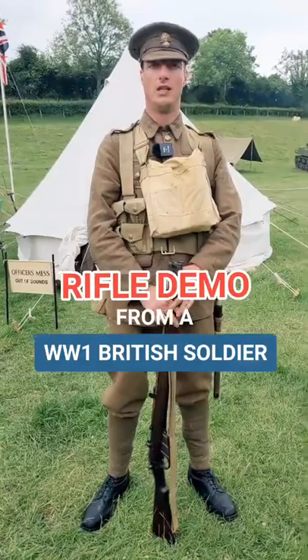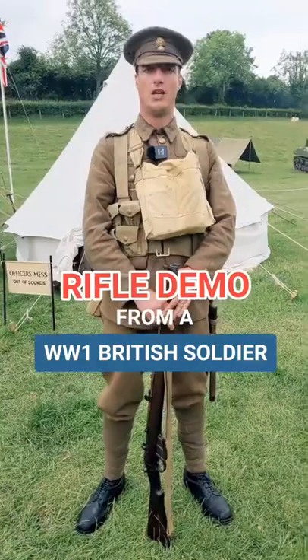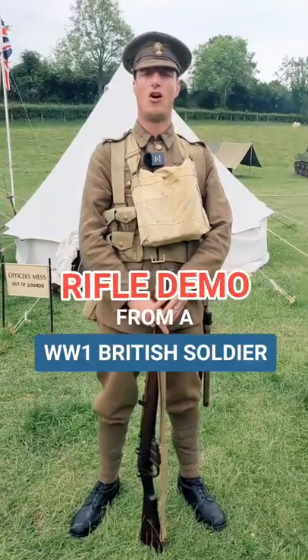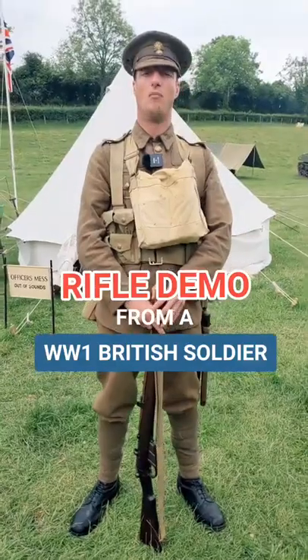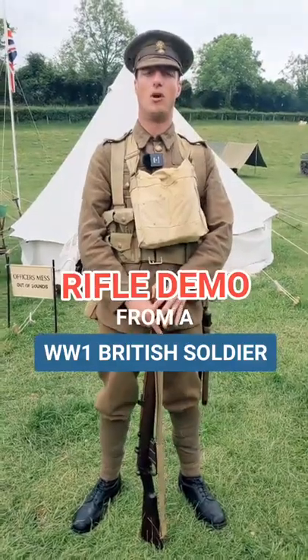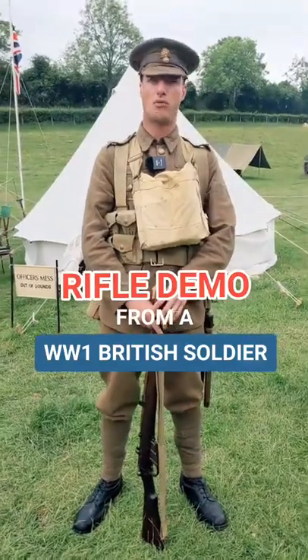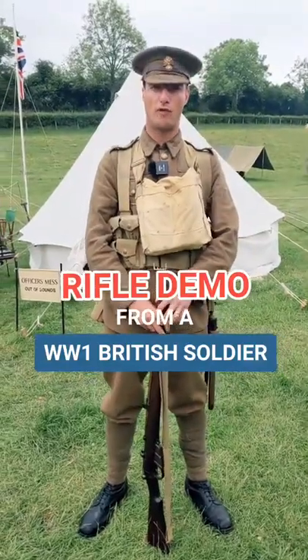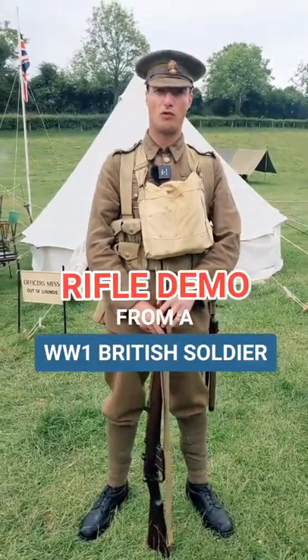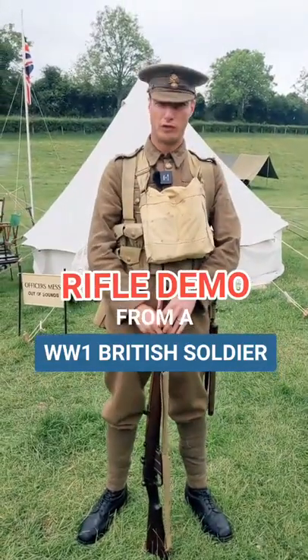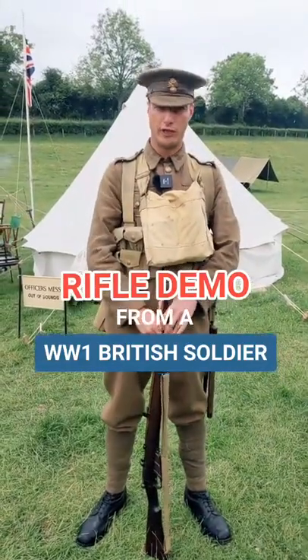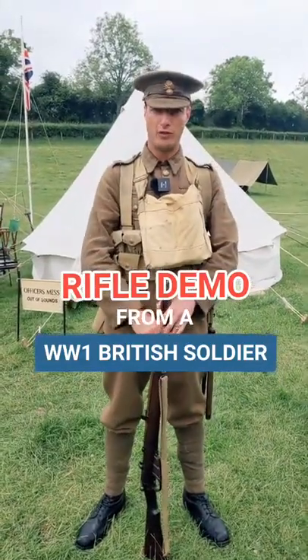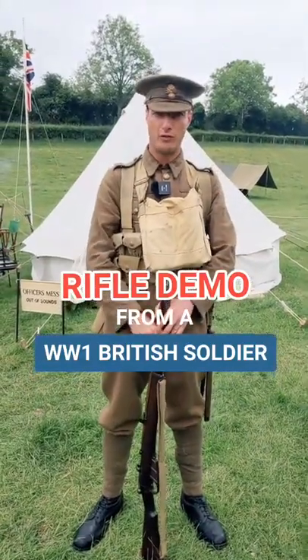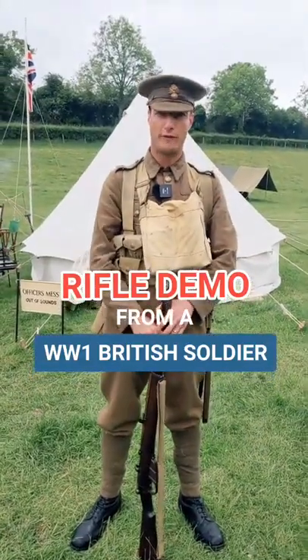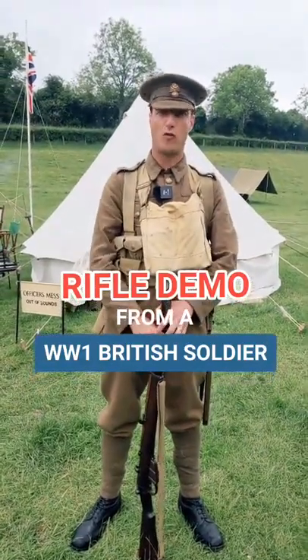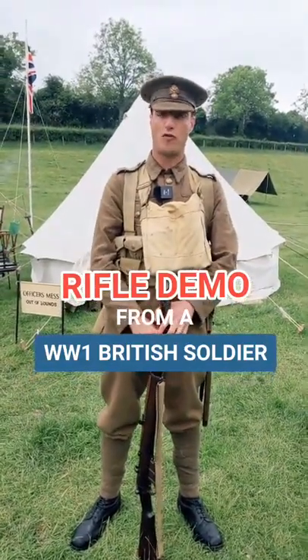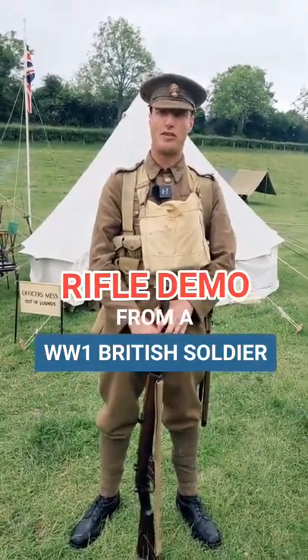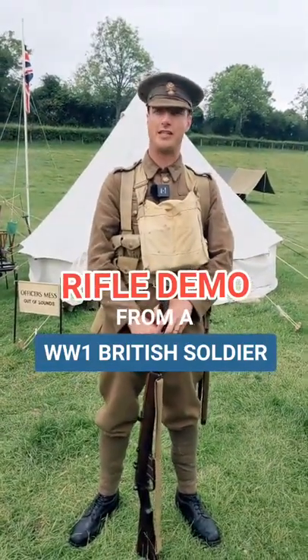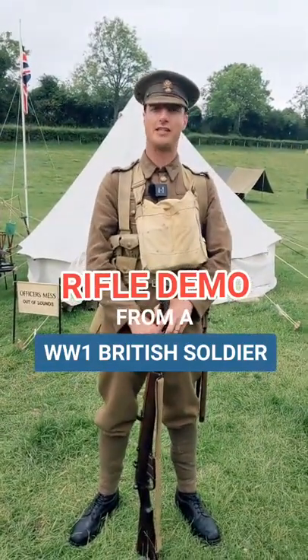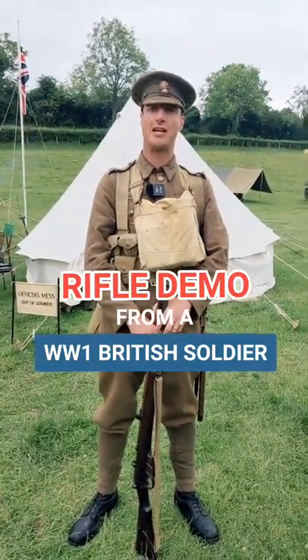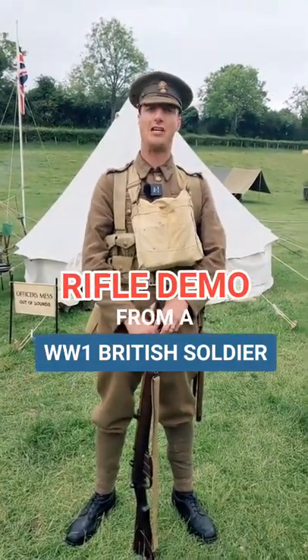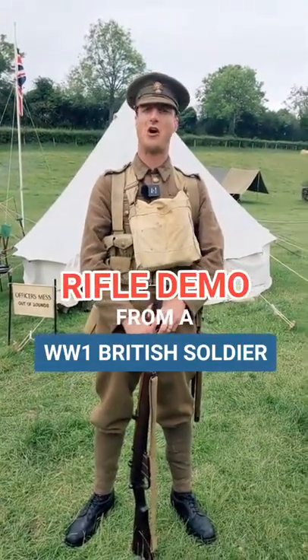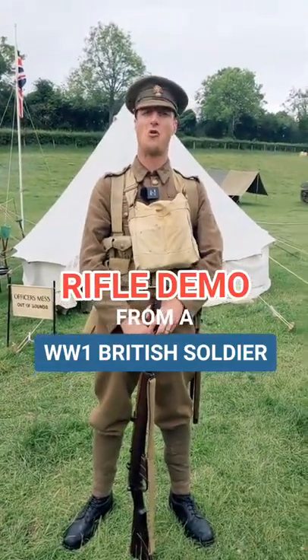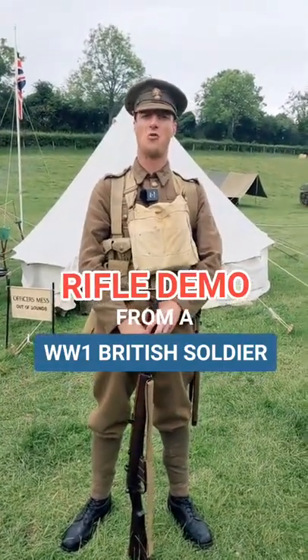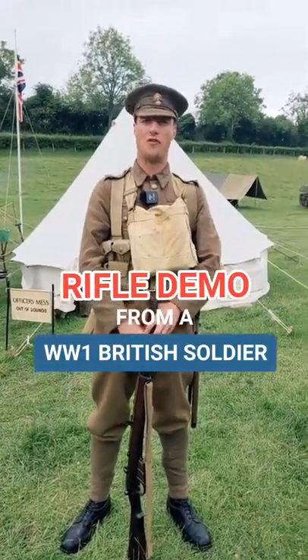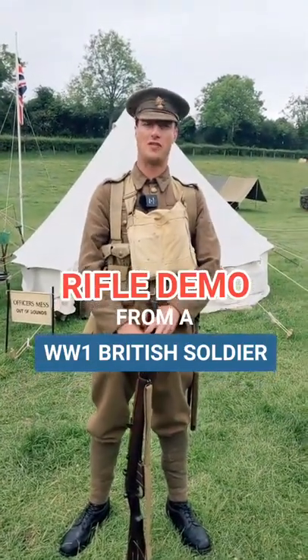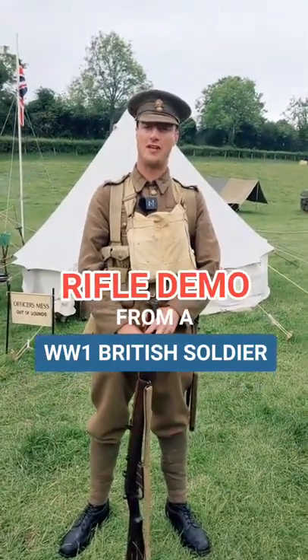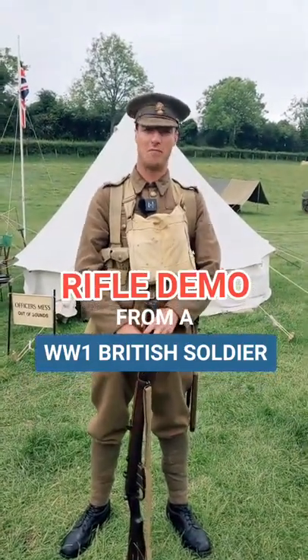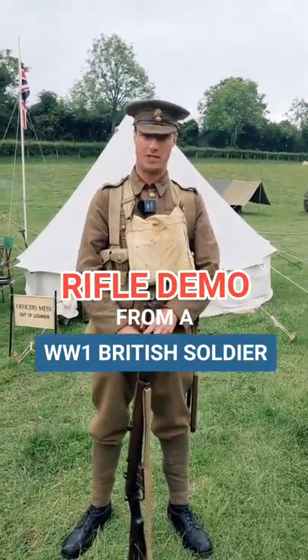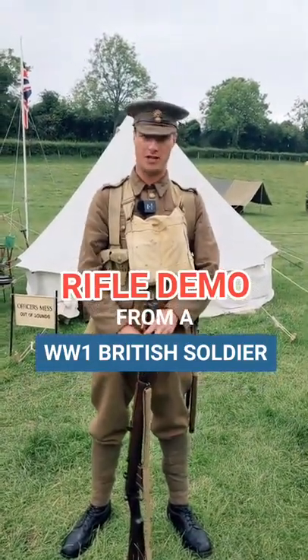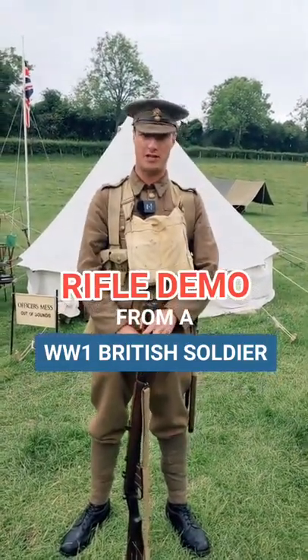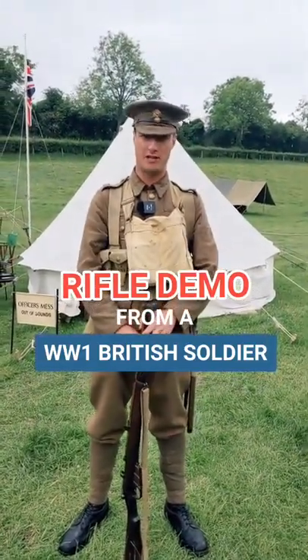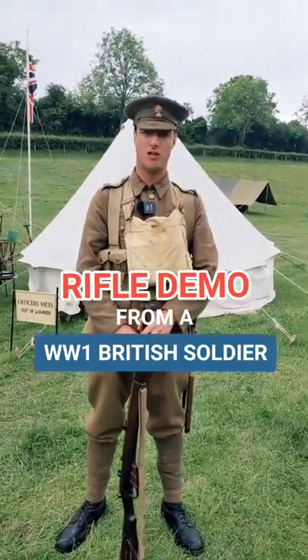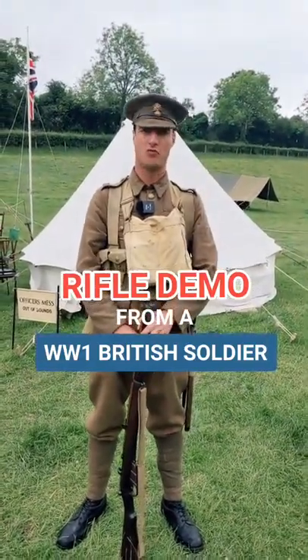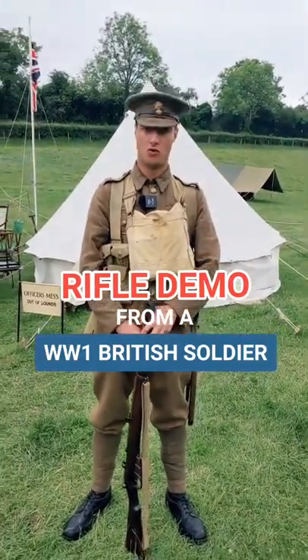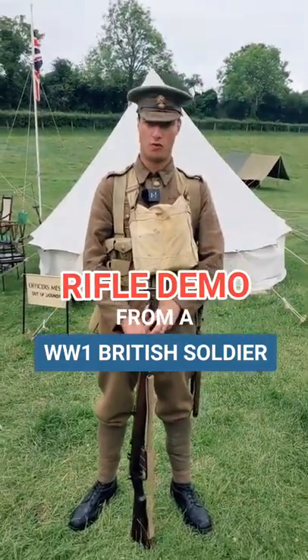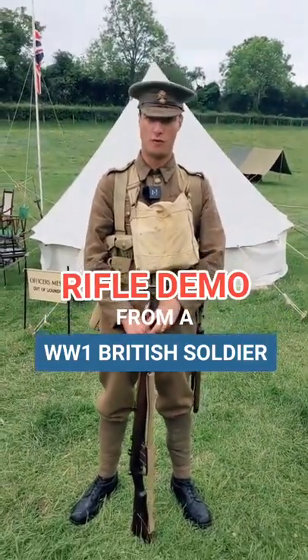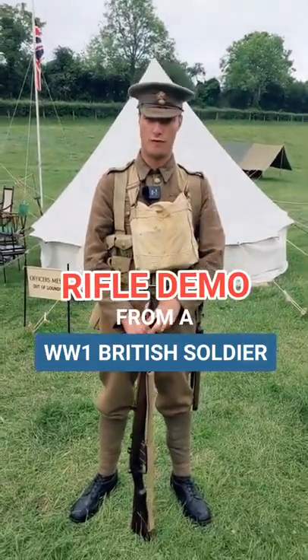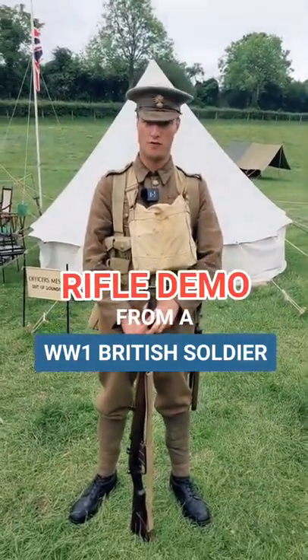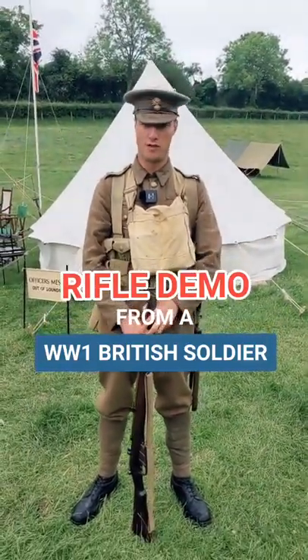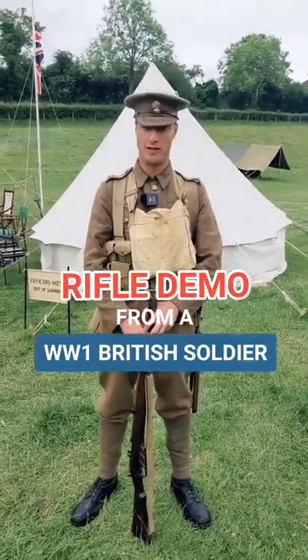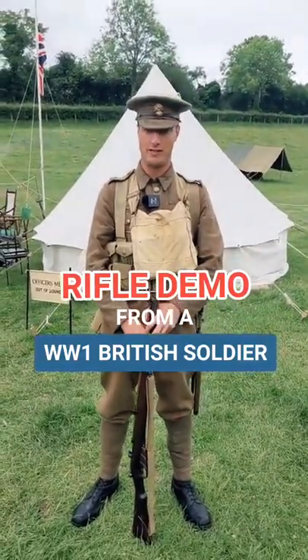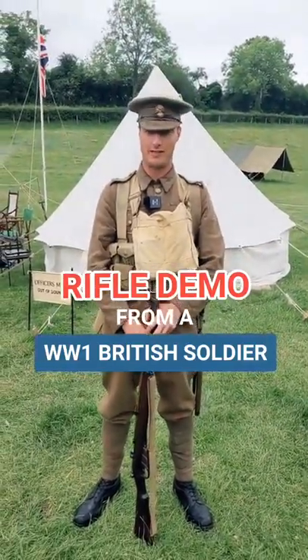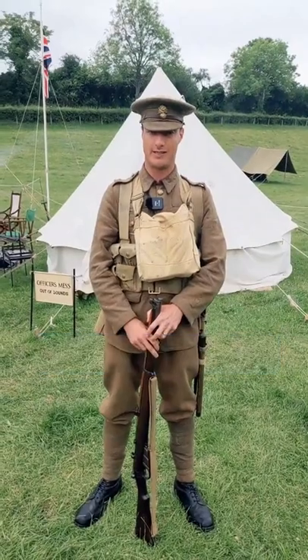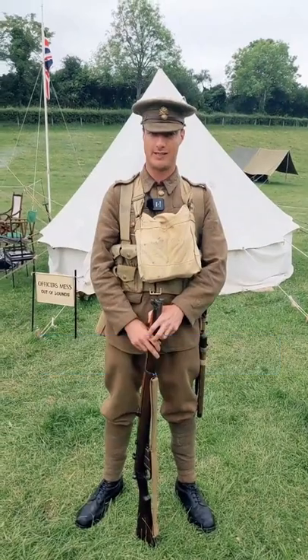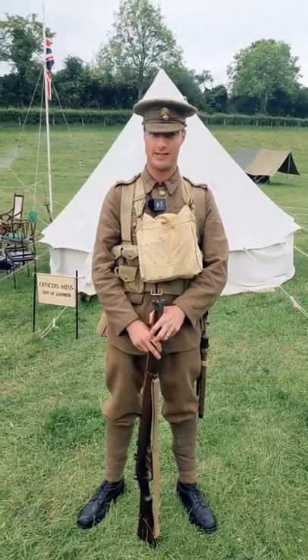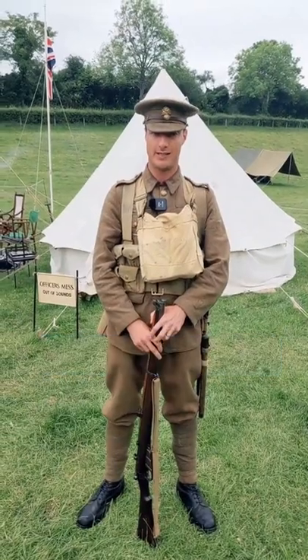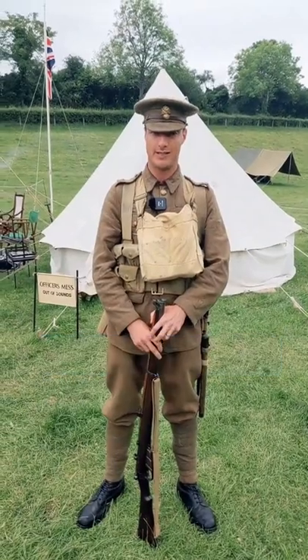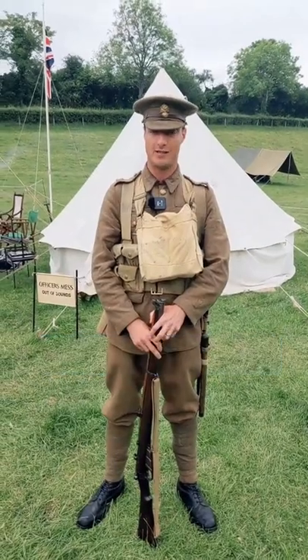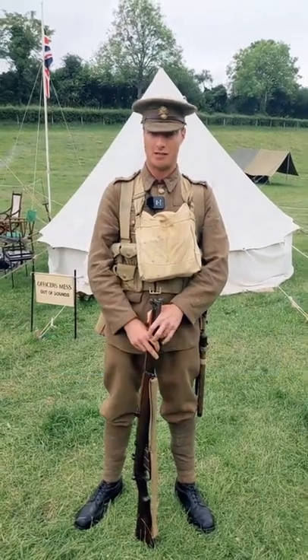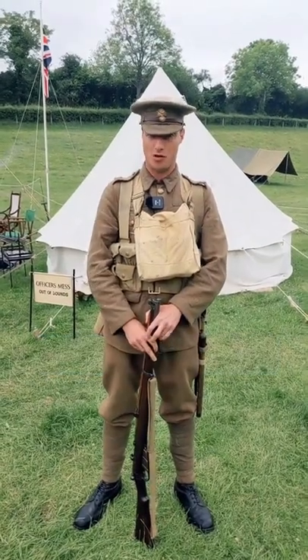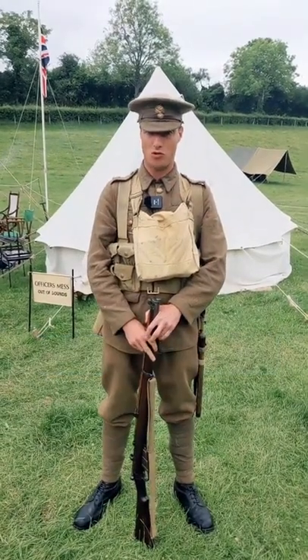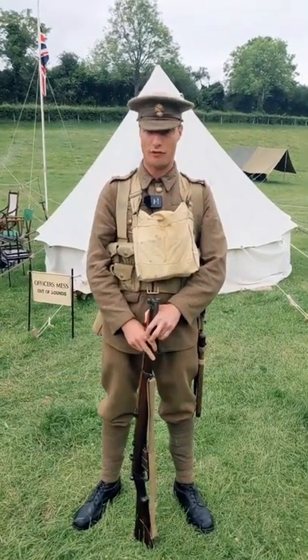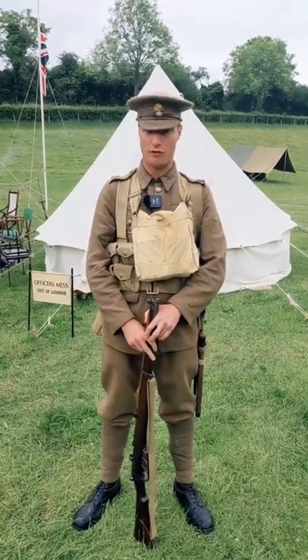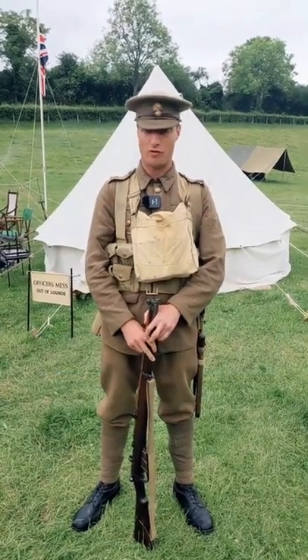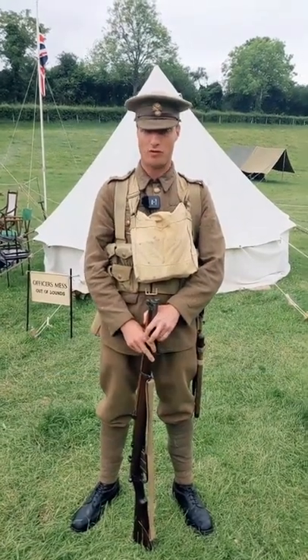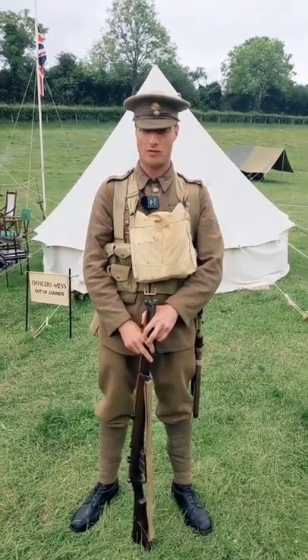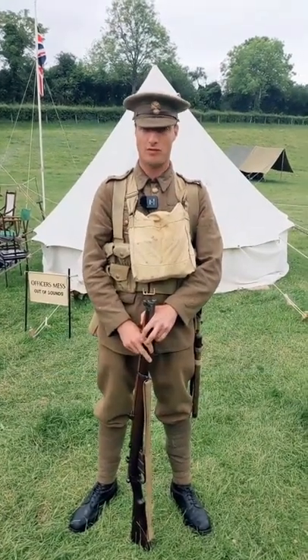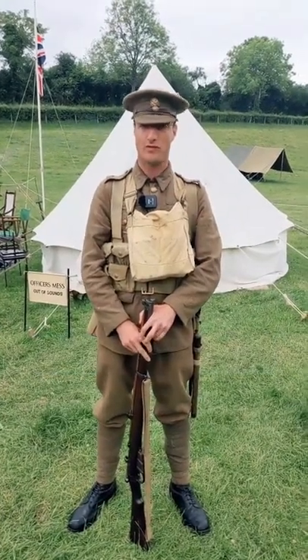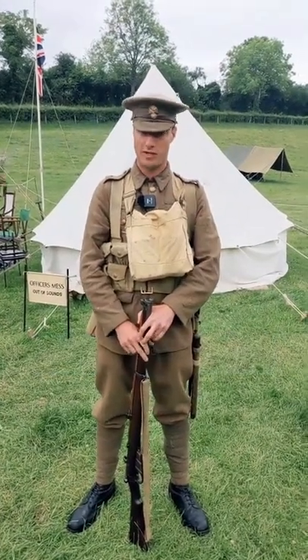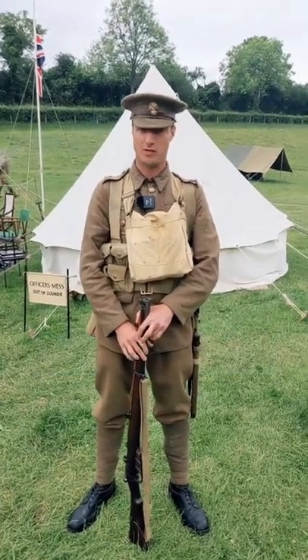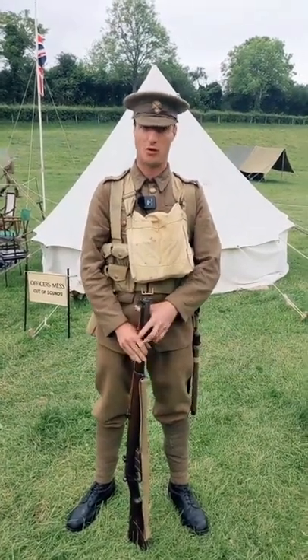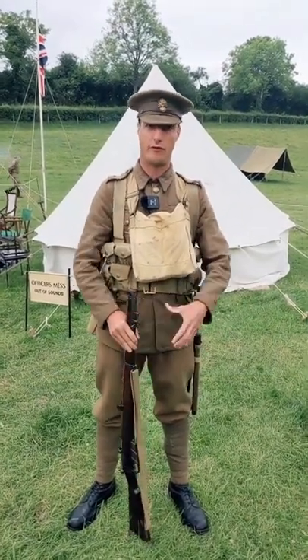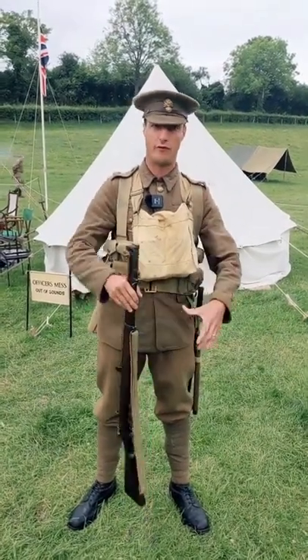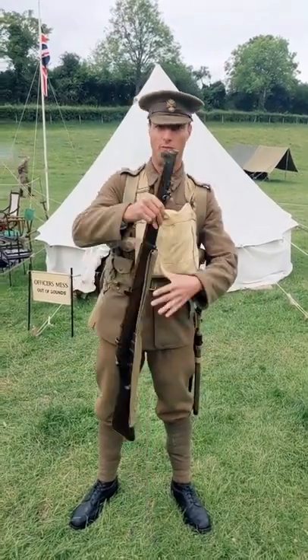I'm Private Ravel, 43680 of the 7th Battalion, Royal Fusiliers. A soldier, of course, needs a rifle.